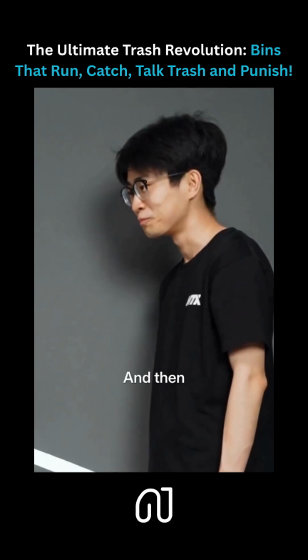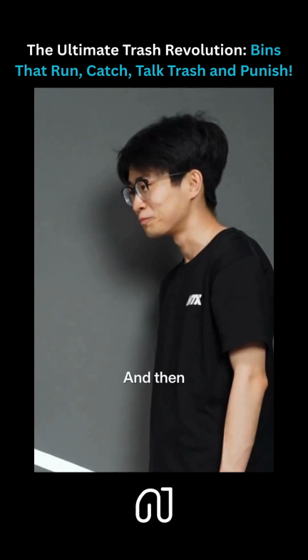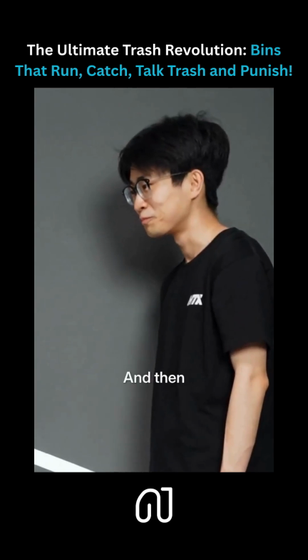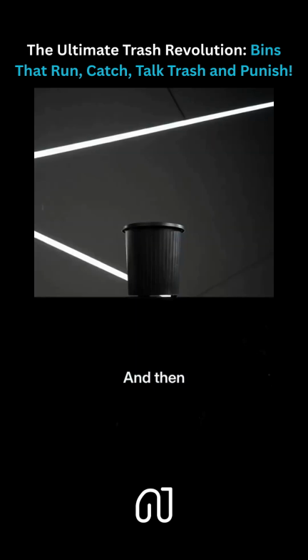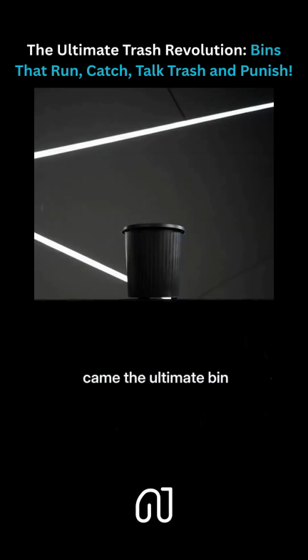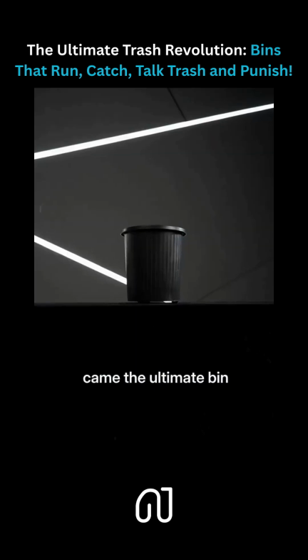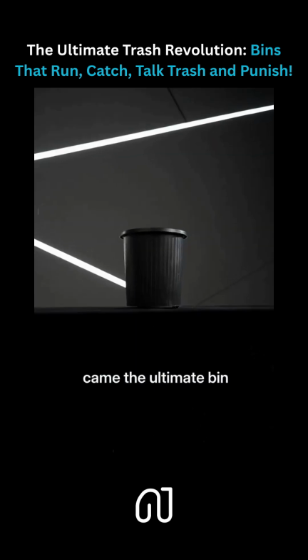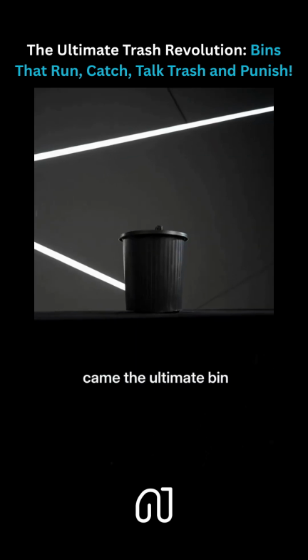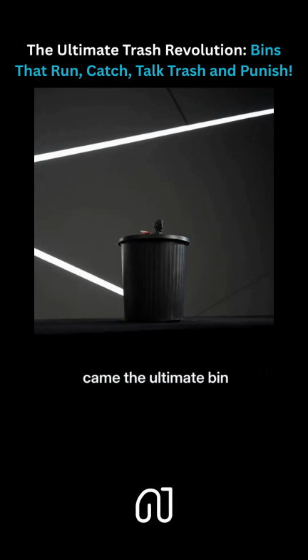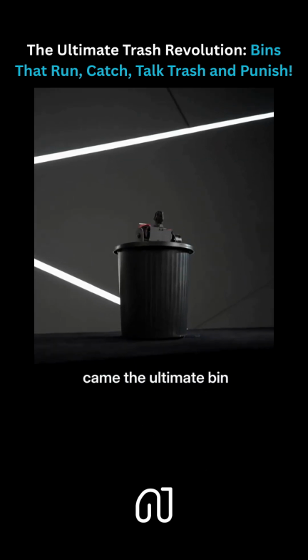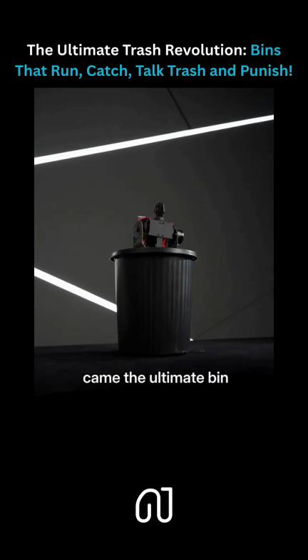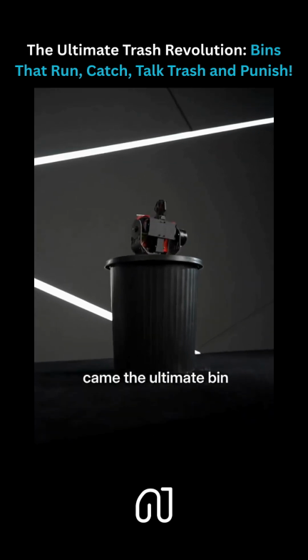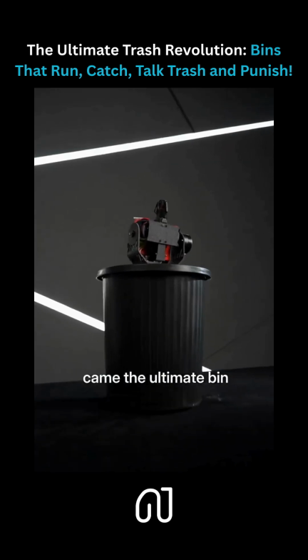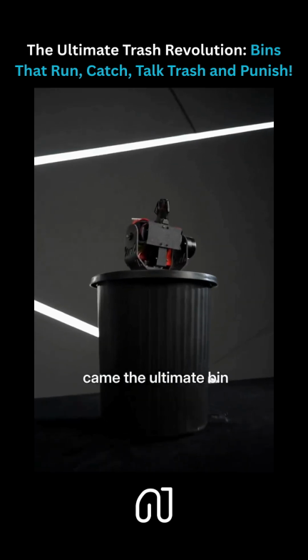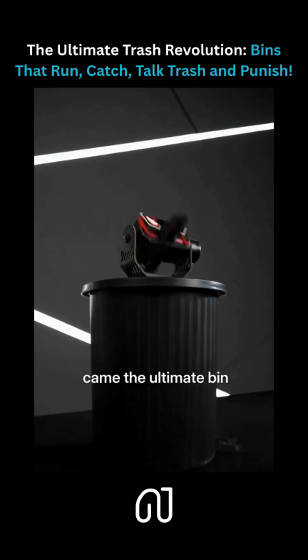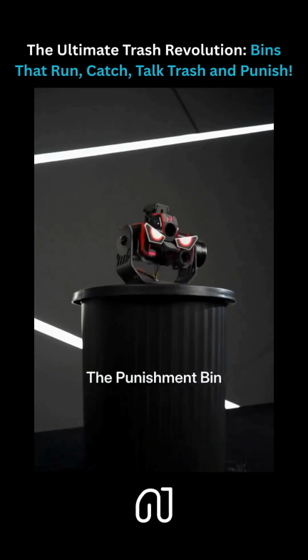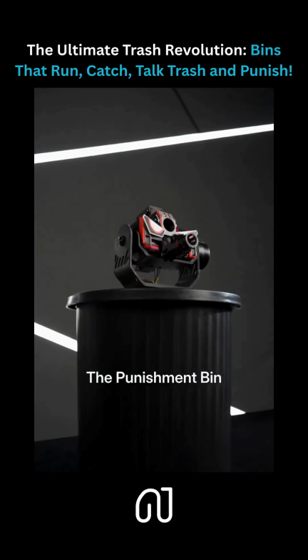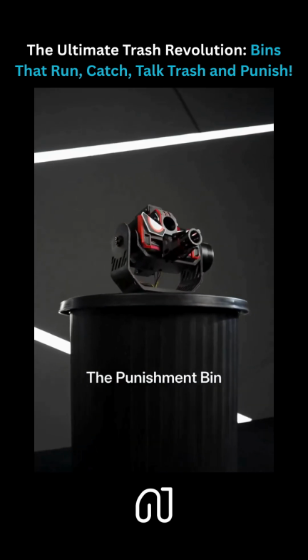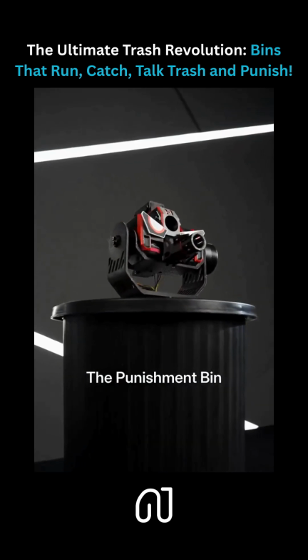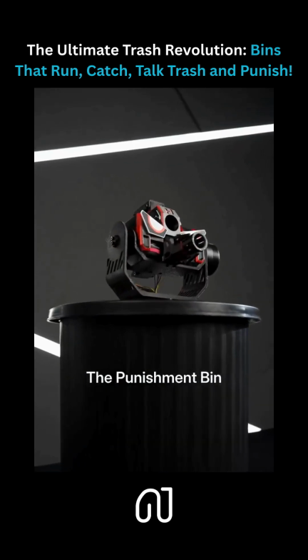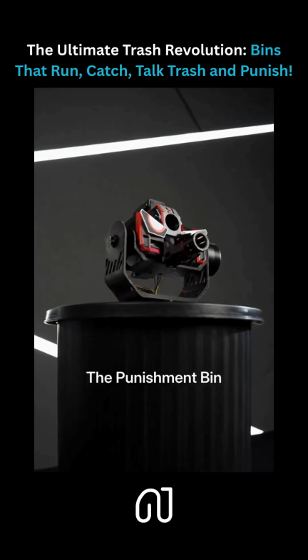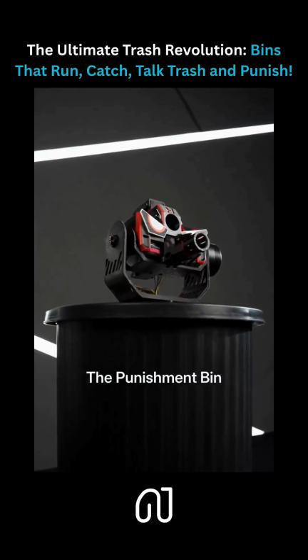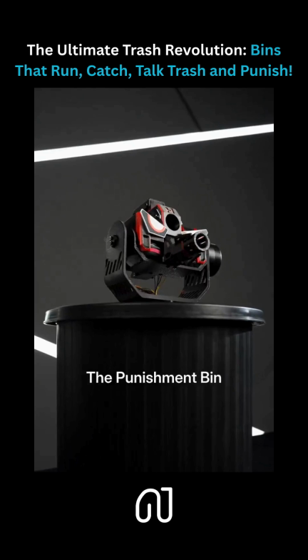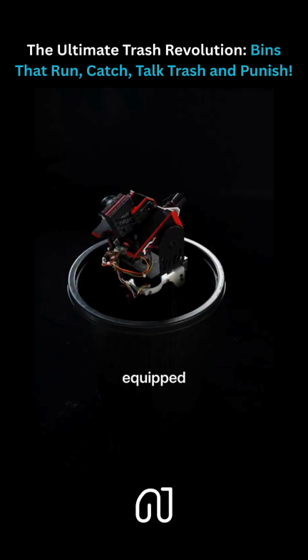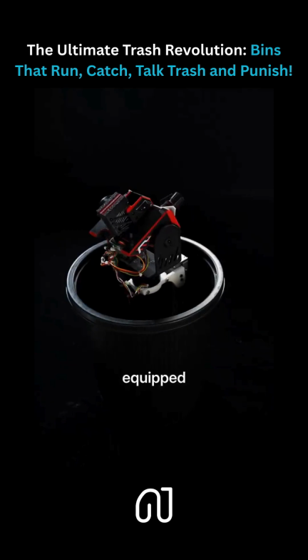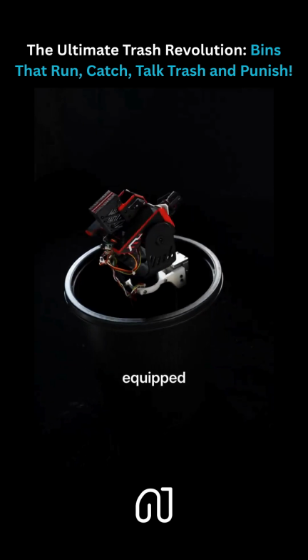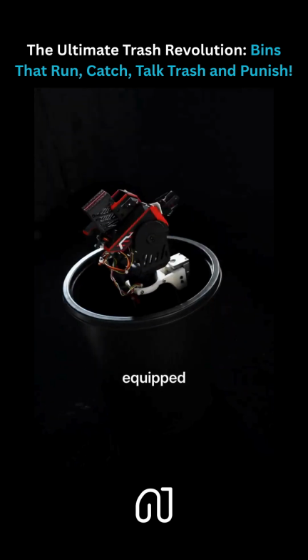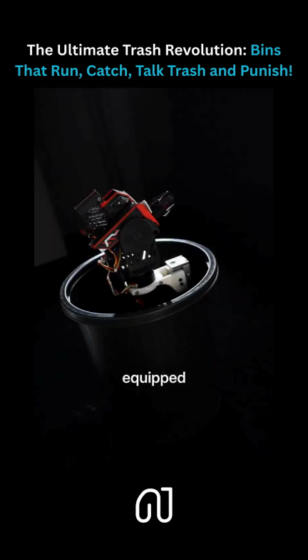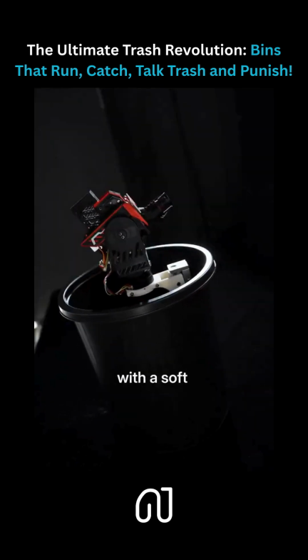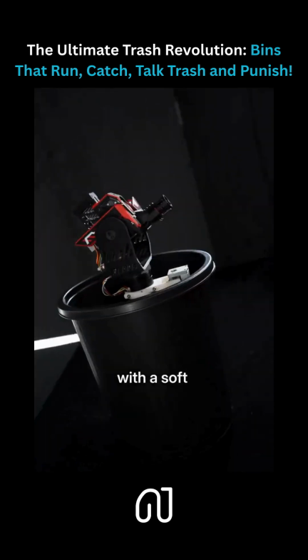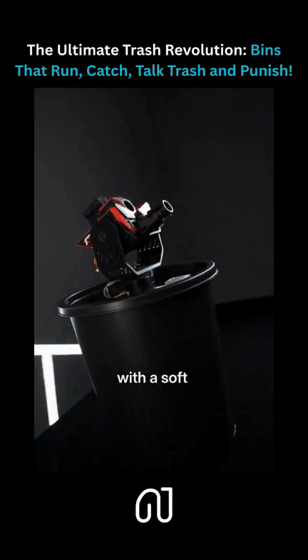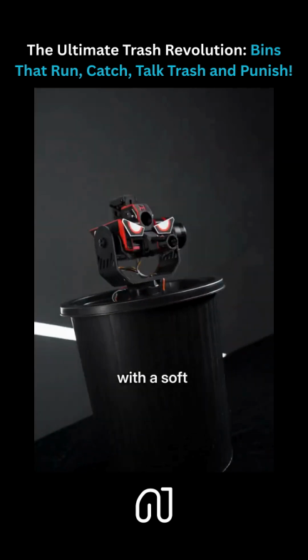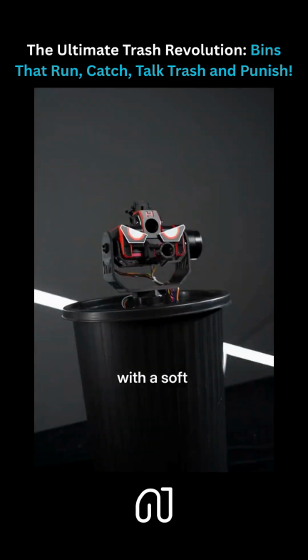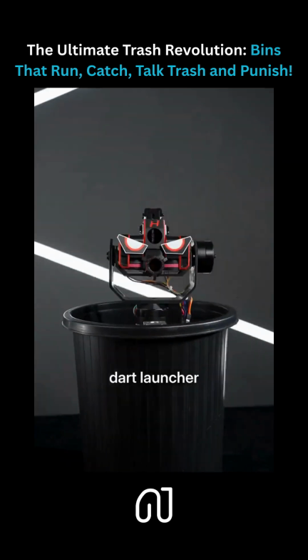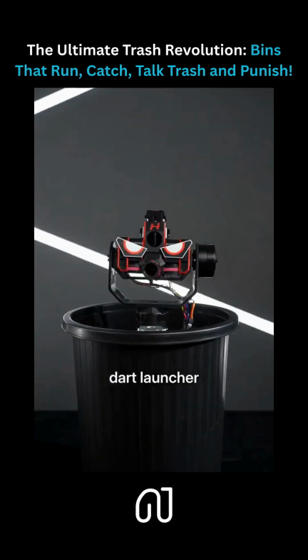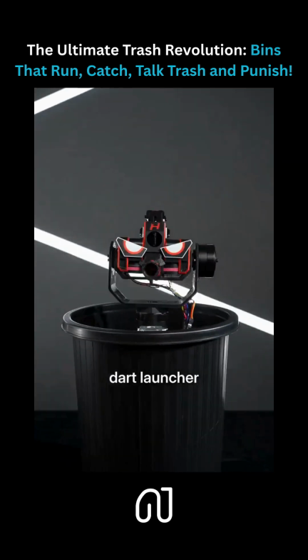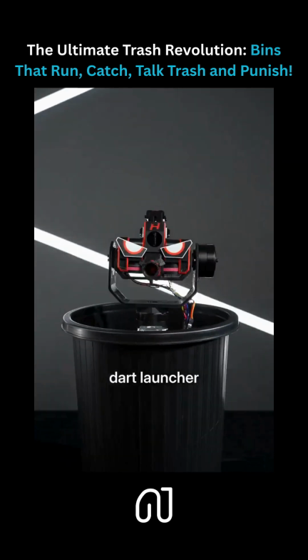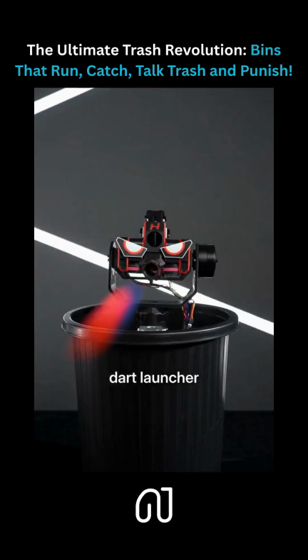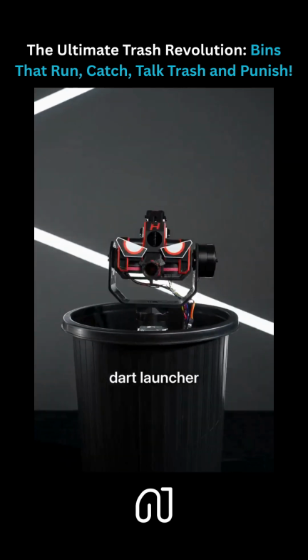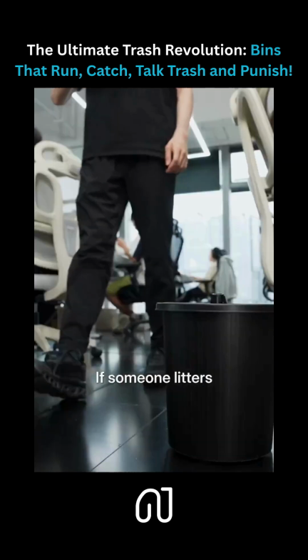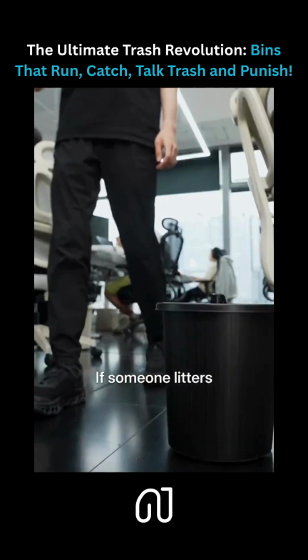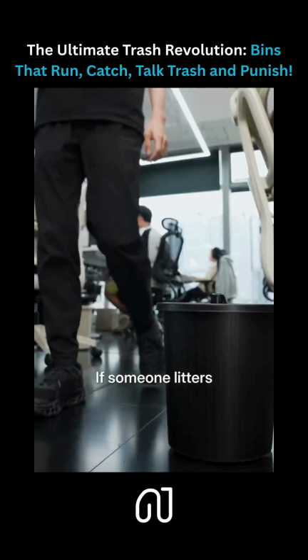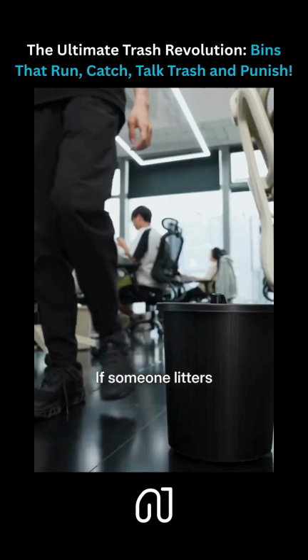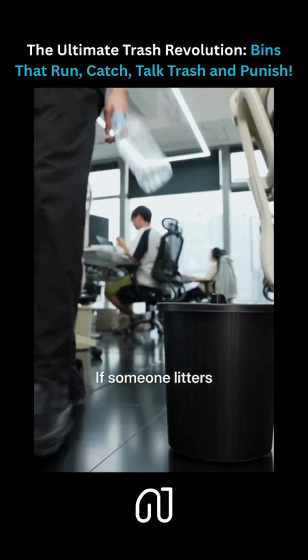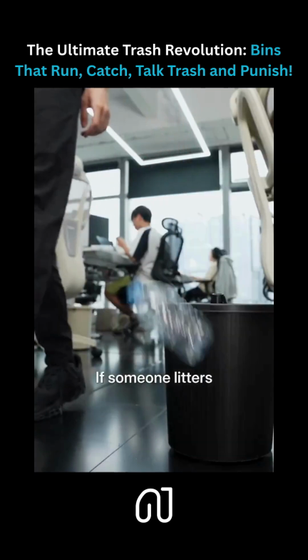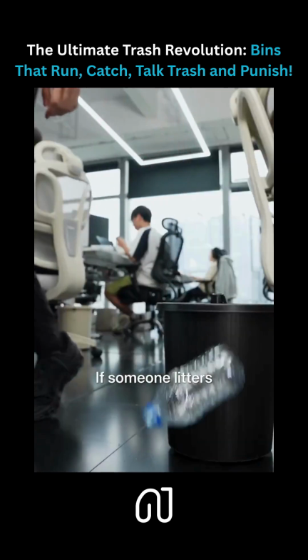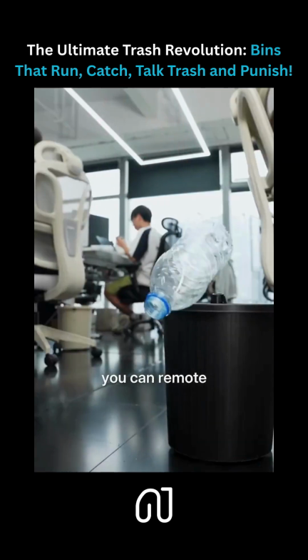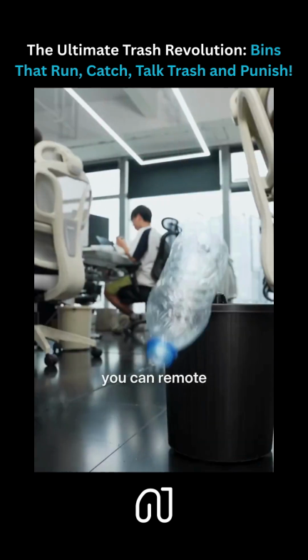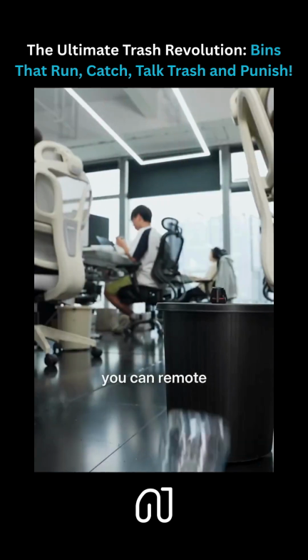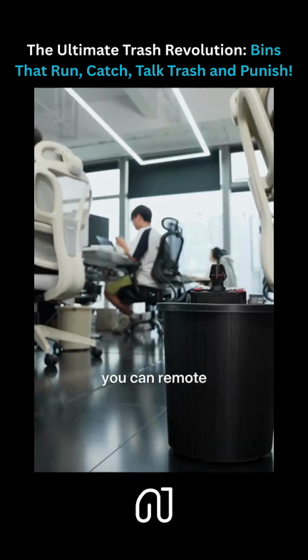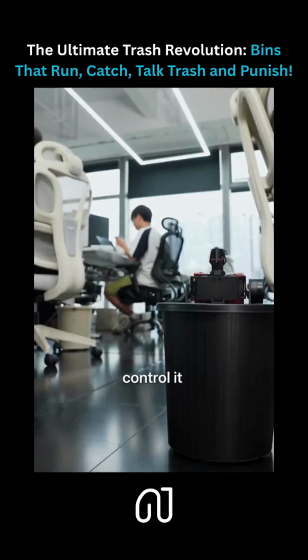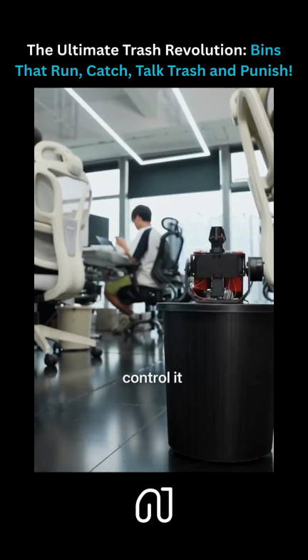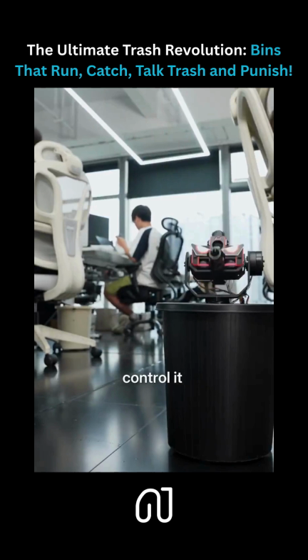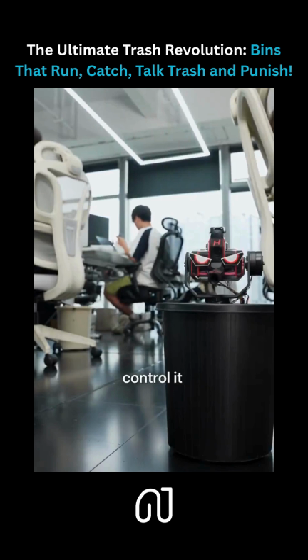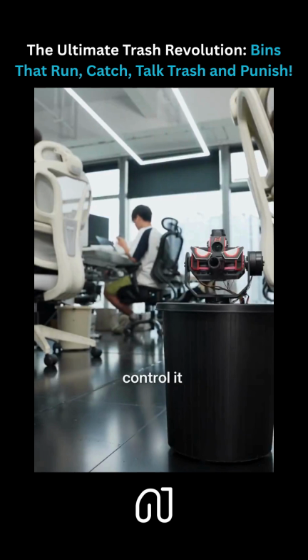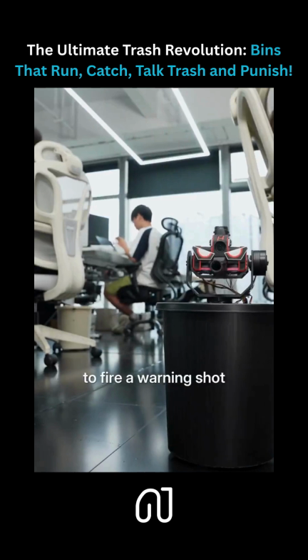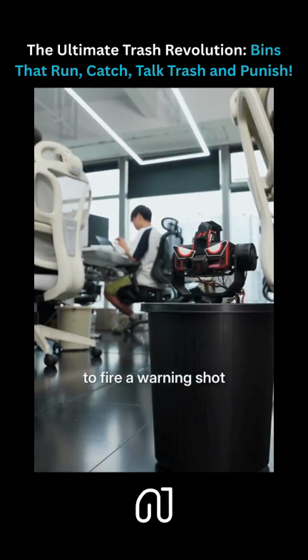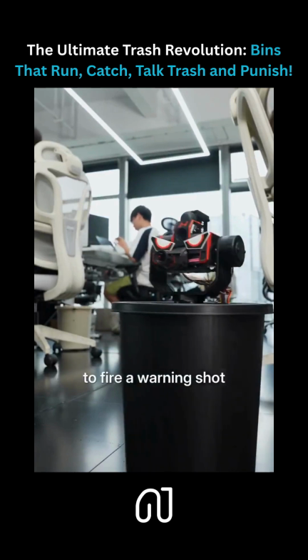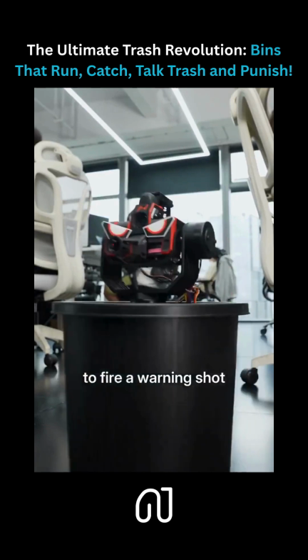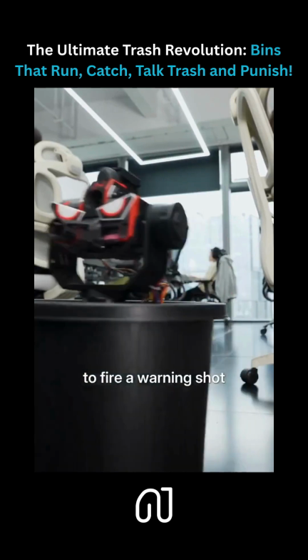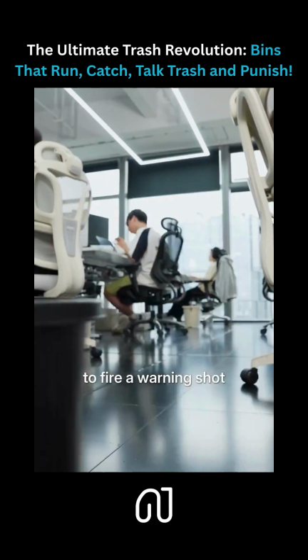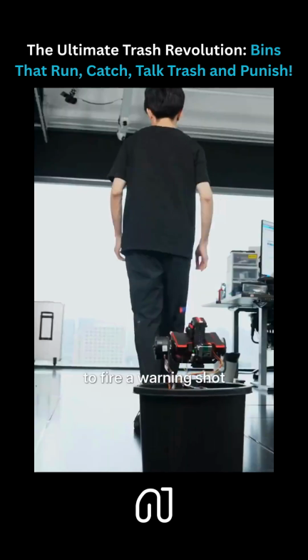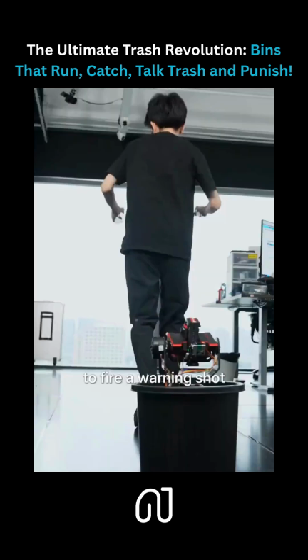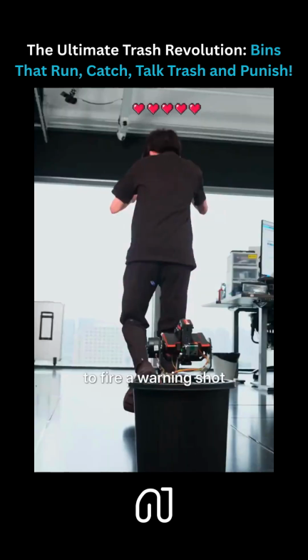And then came the ultimate bin — the punishment bin. We equipped it with a soft dart launcher. If someone litters, we can remote control it to fire a warning shot.